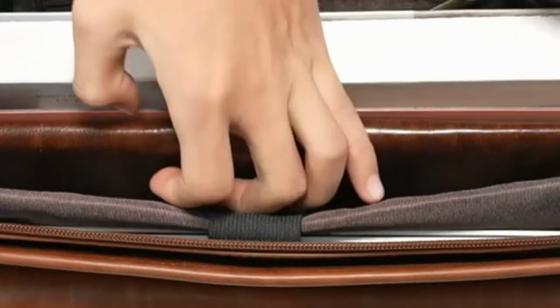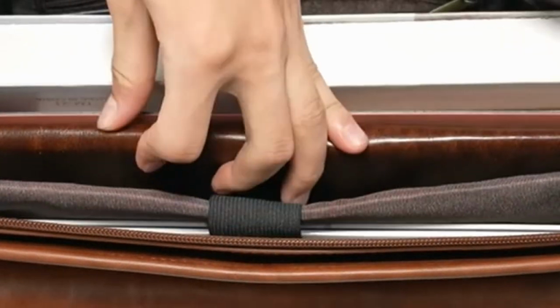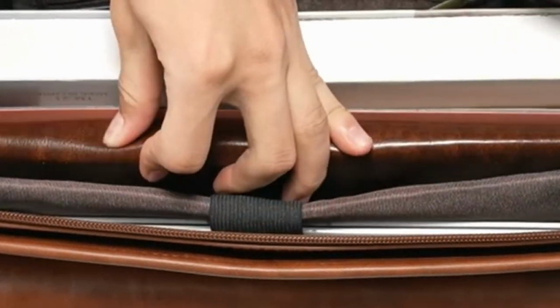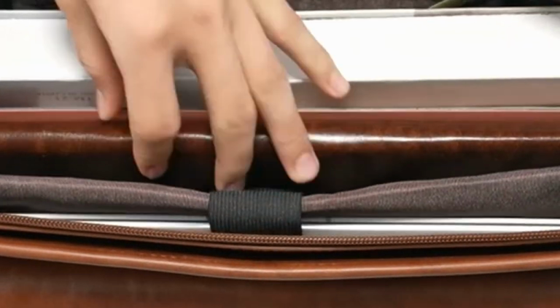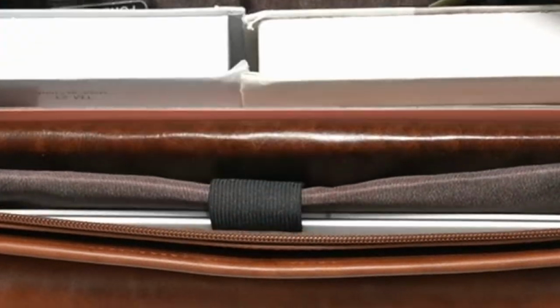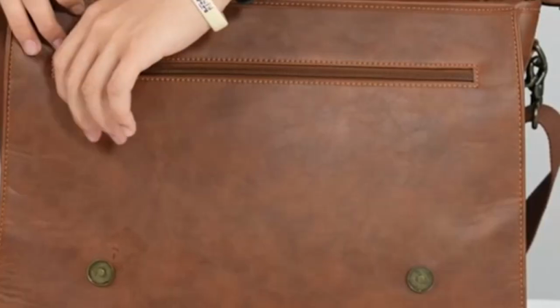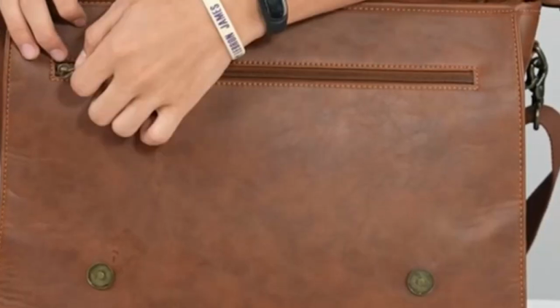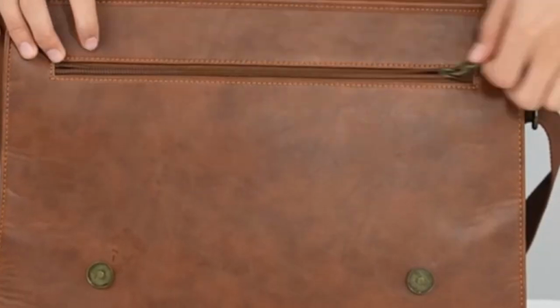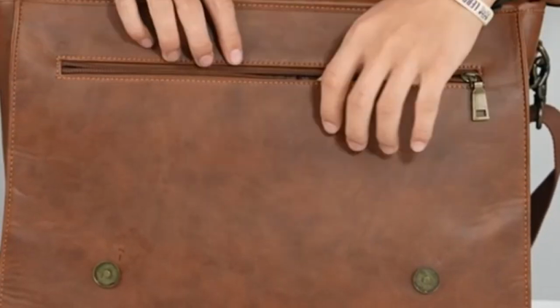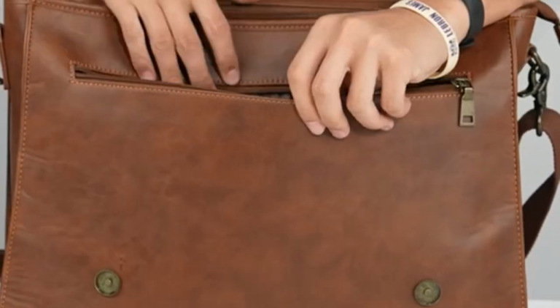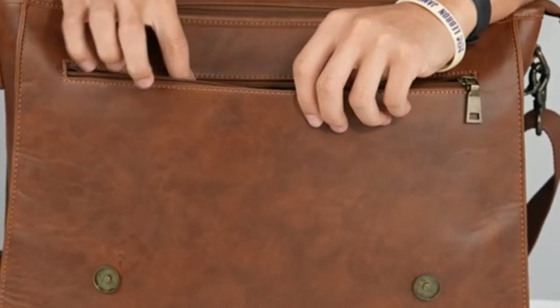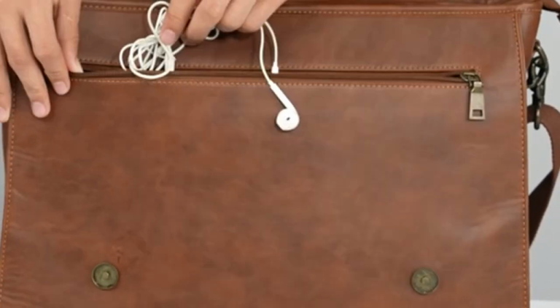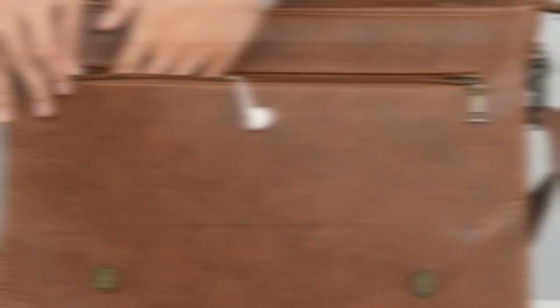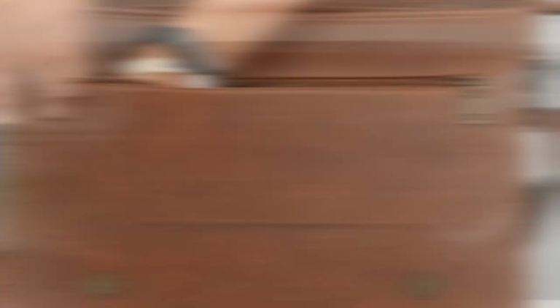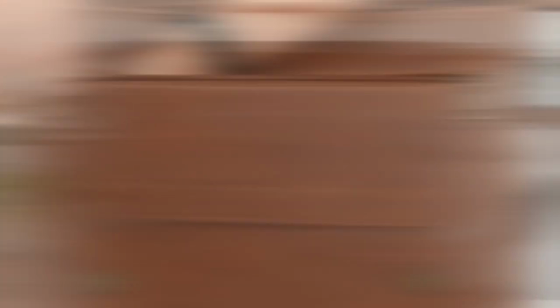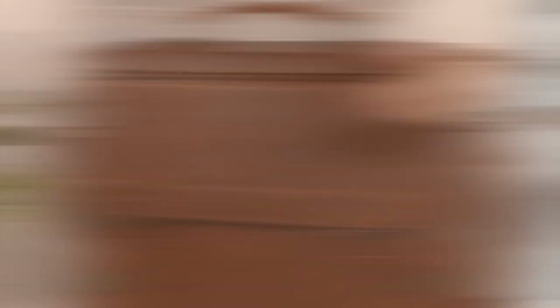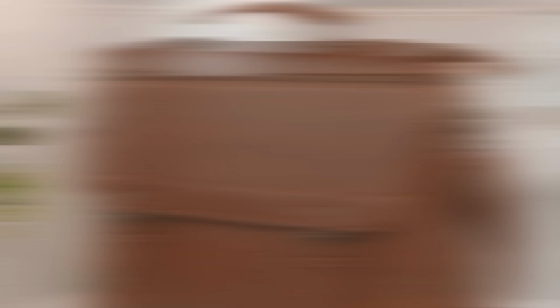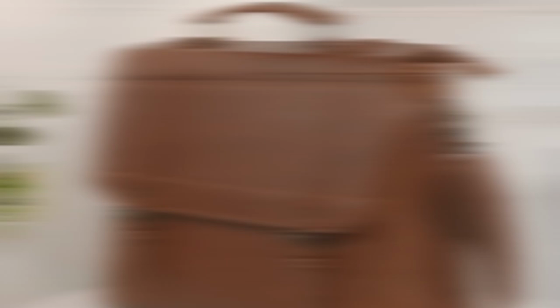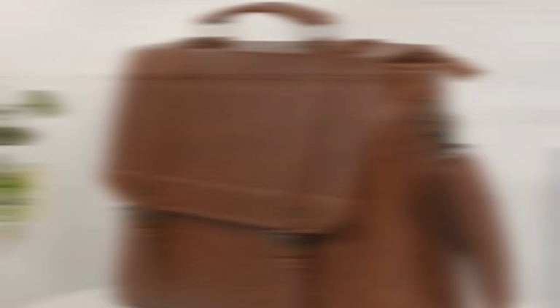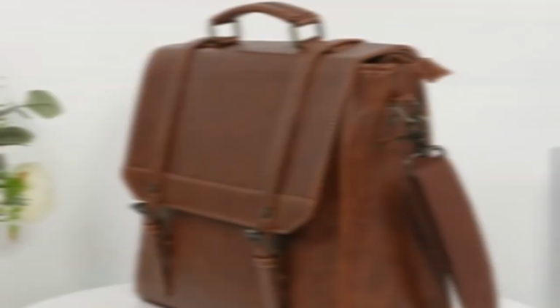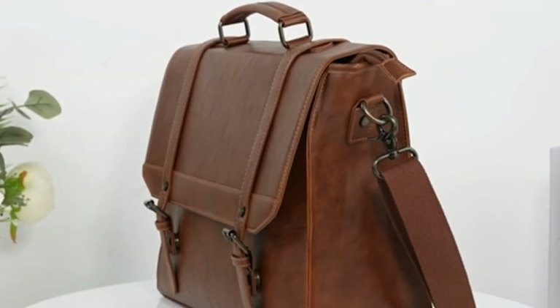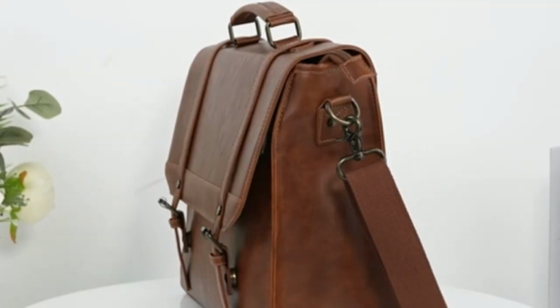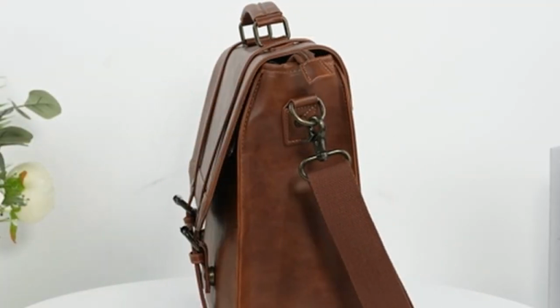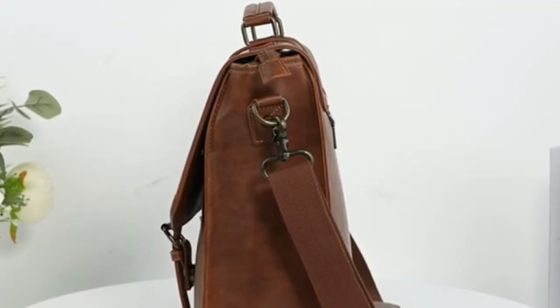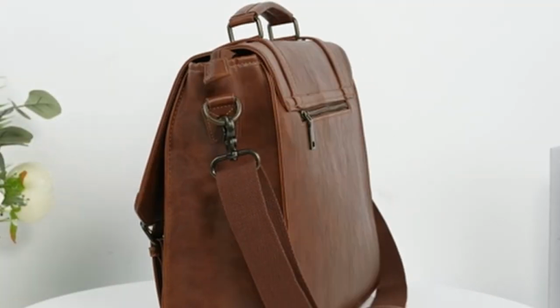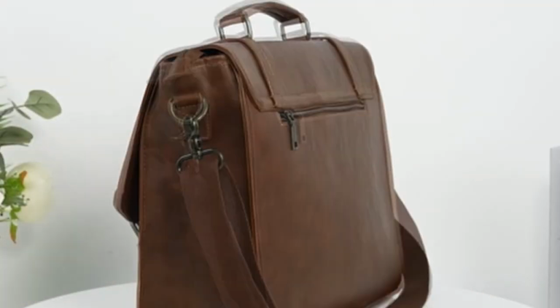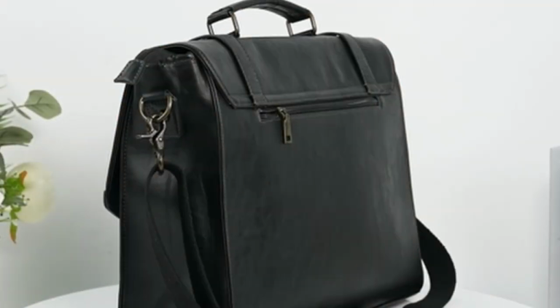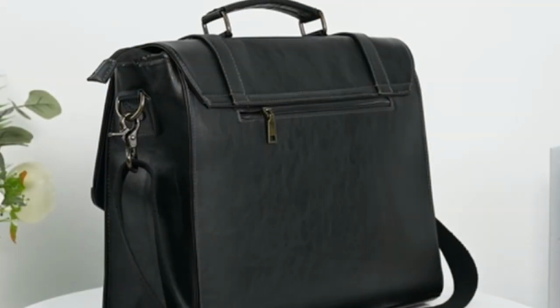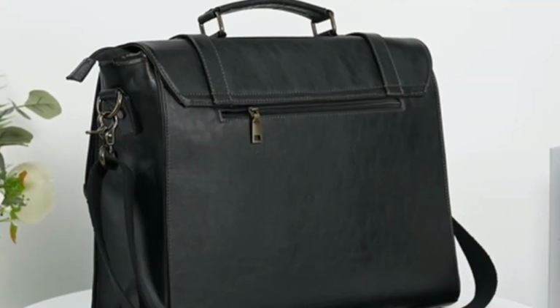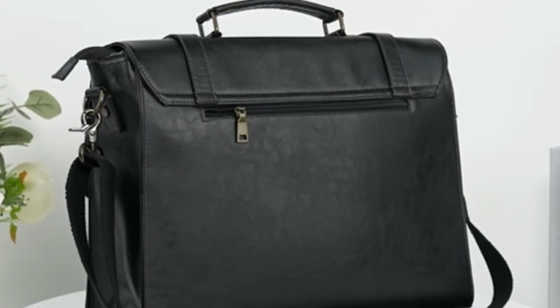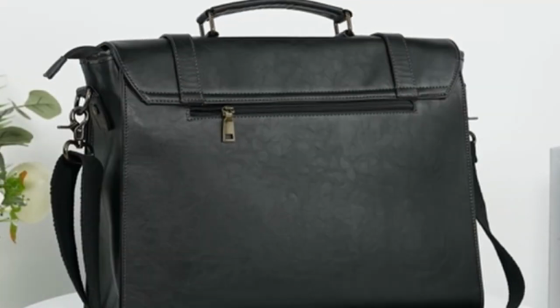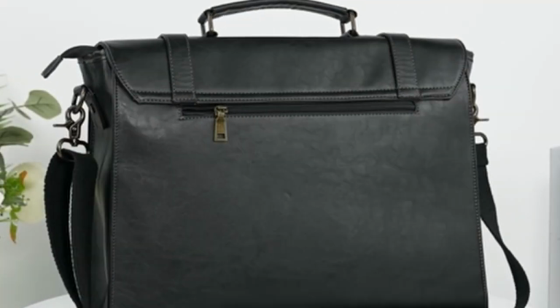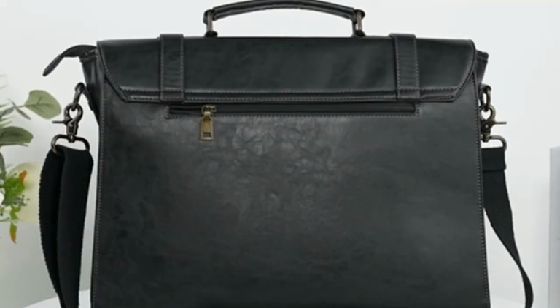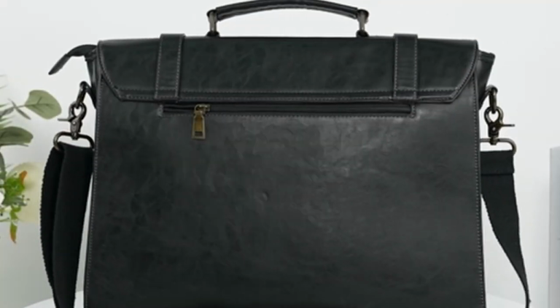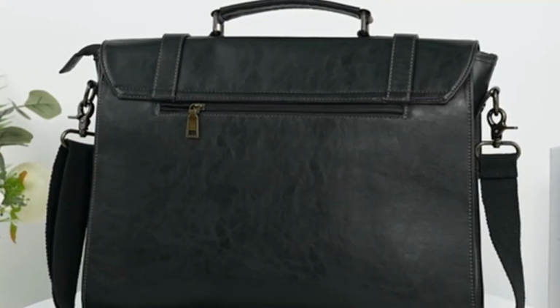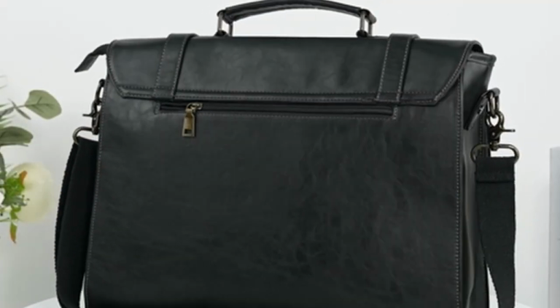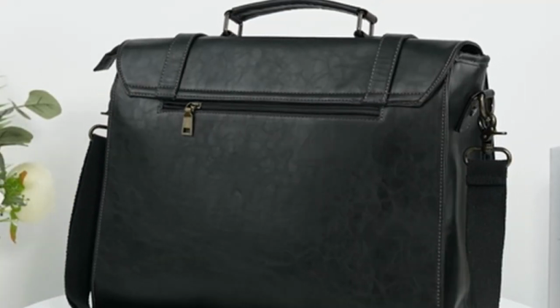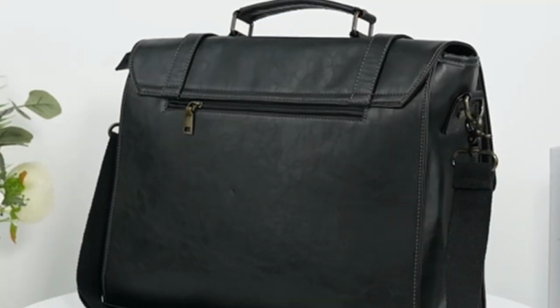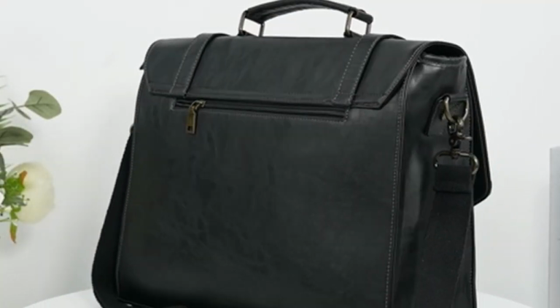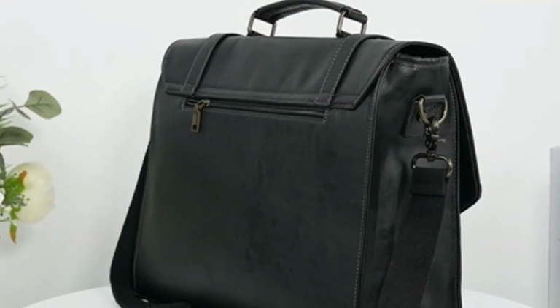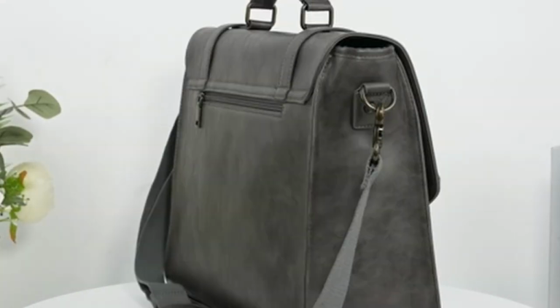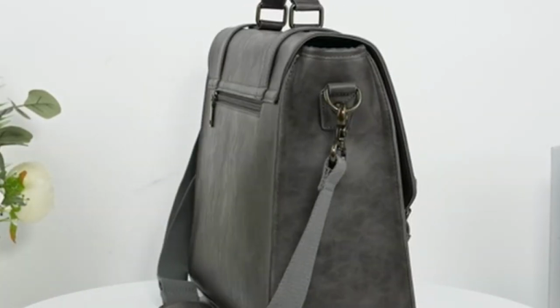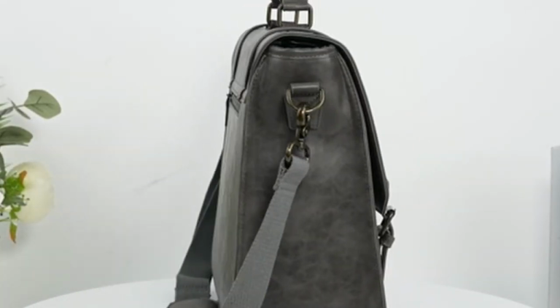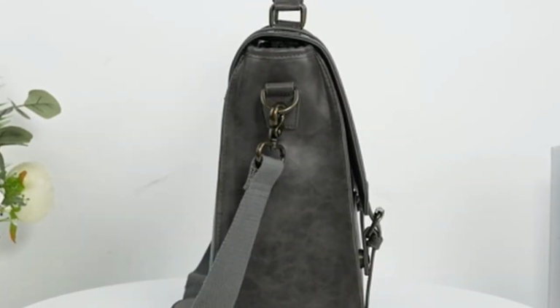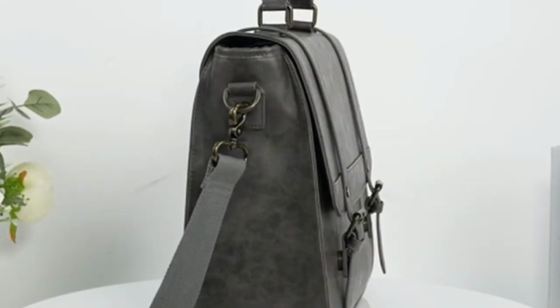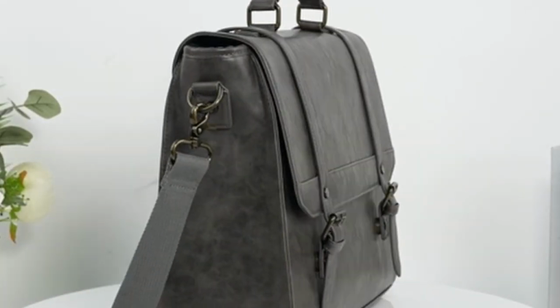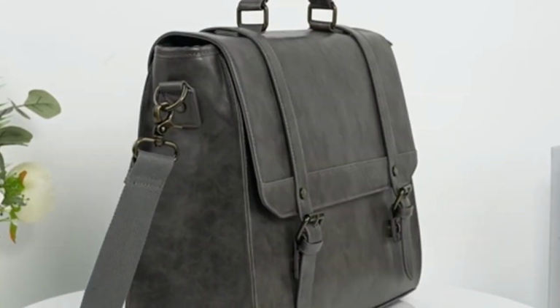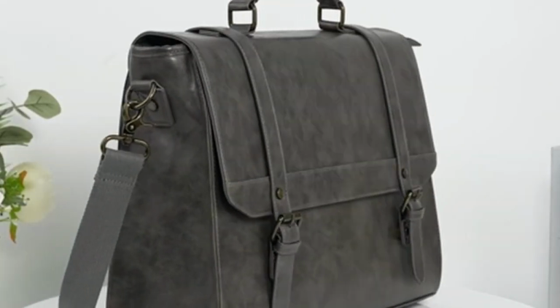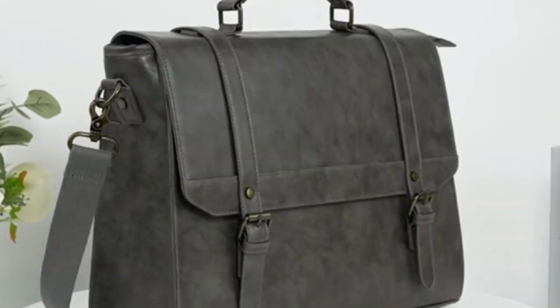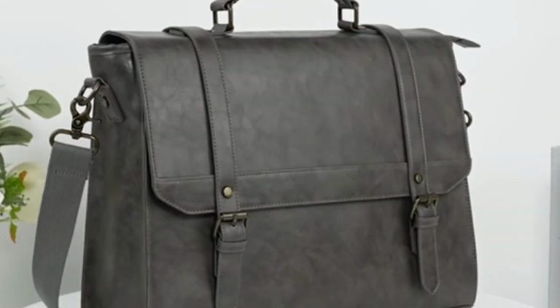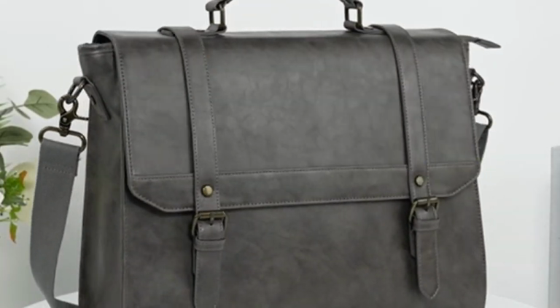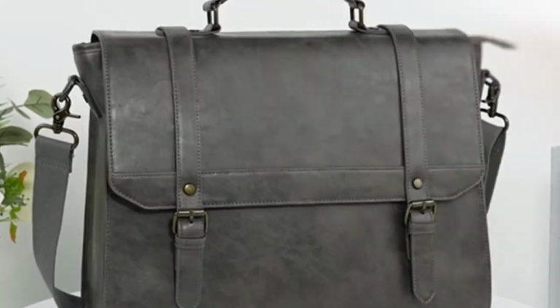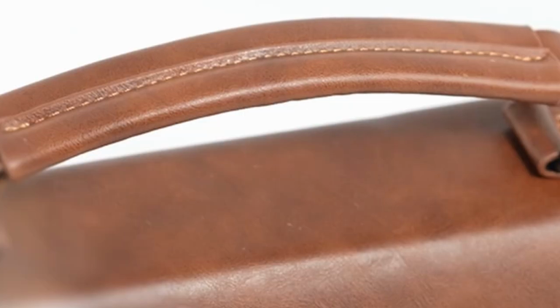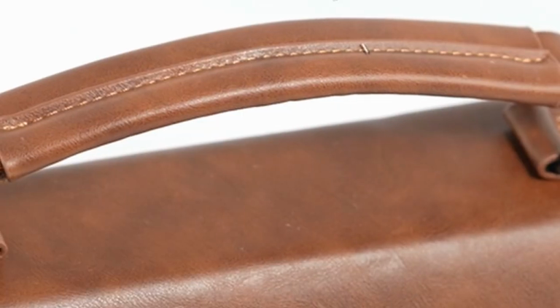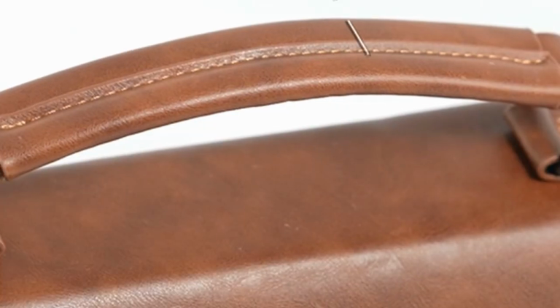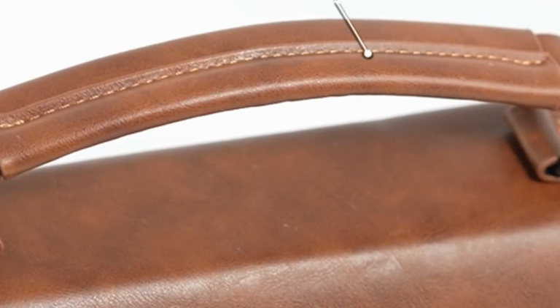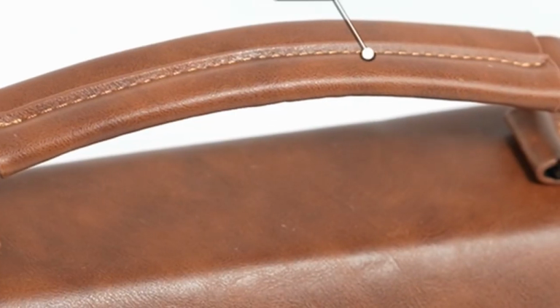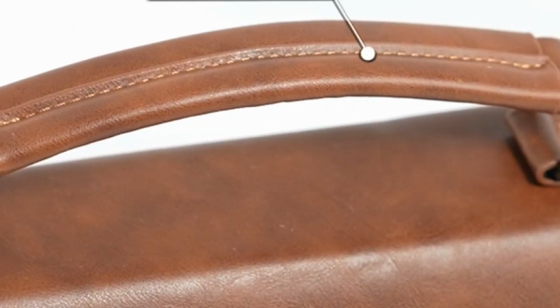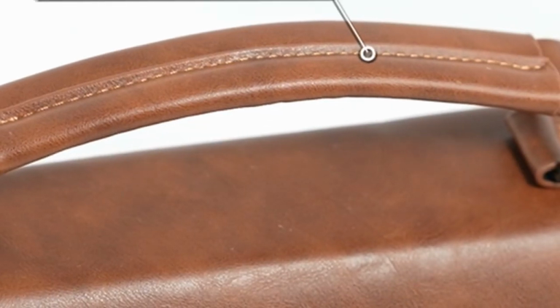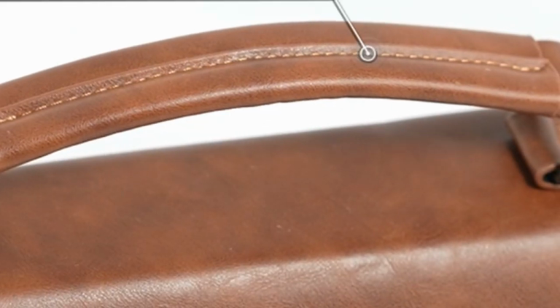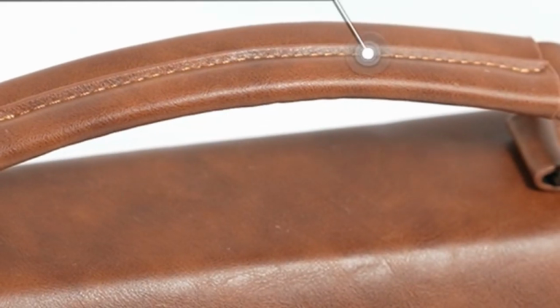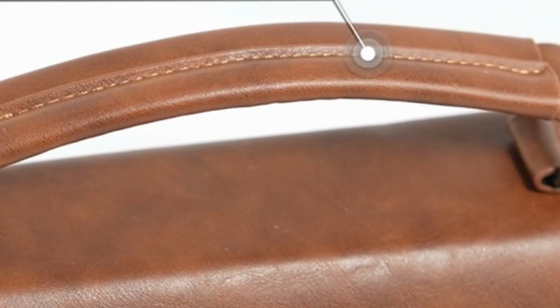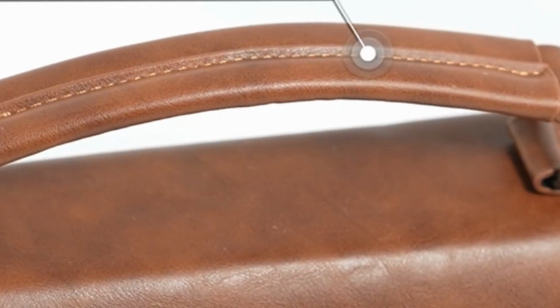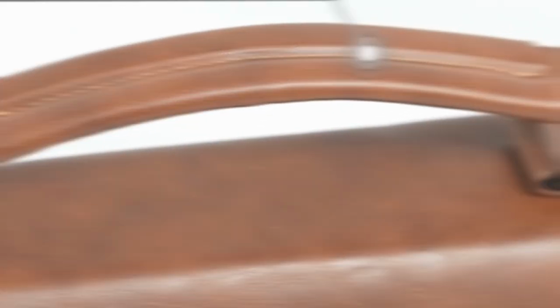With its spacious compartments, protective features, and versatile design, this bag is perfect for everyday use, travel, or work.